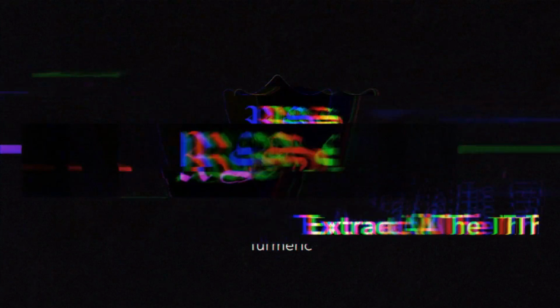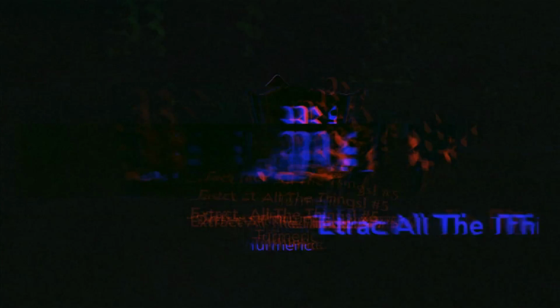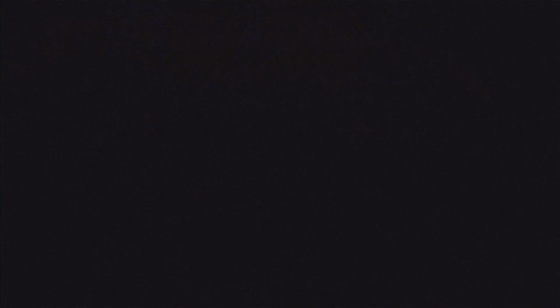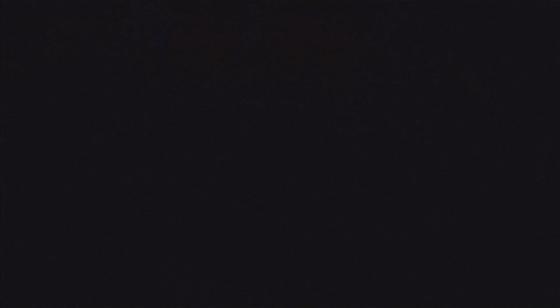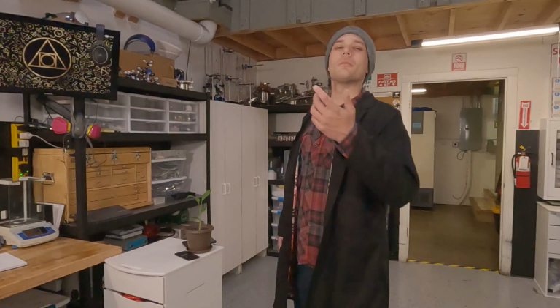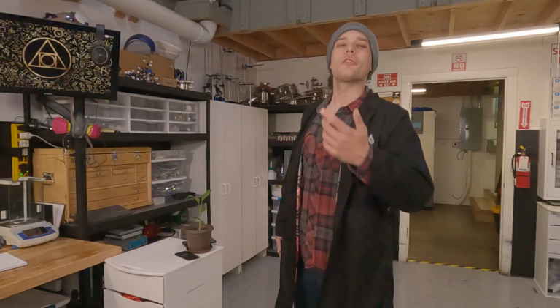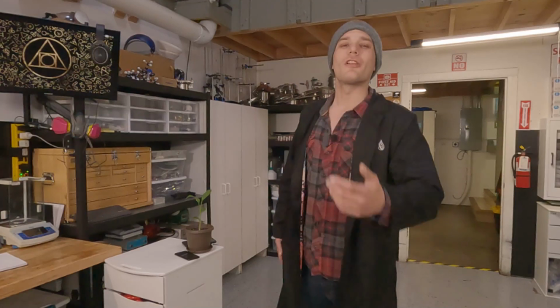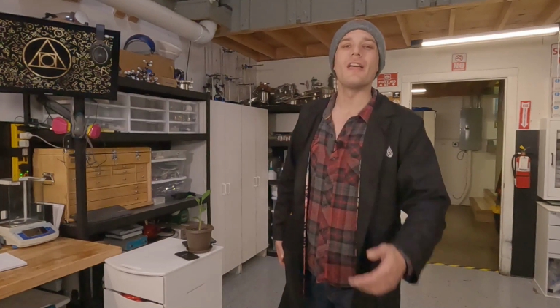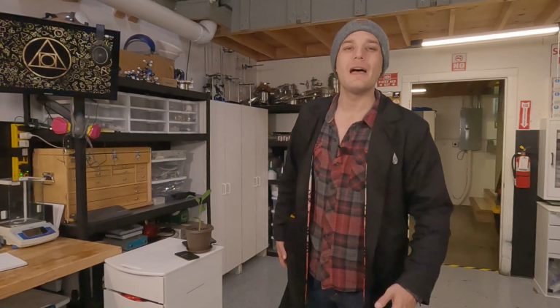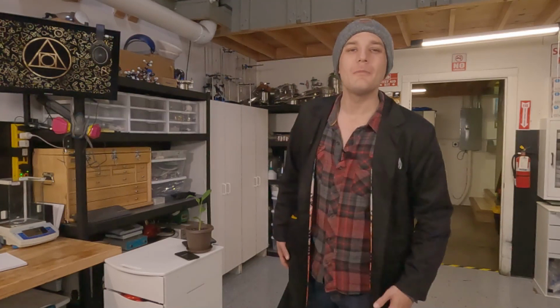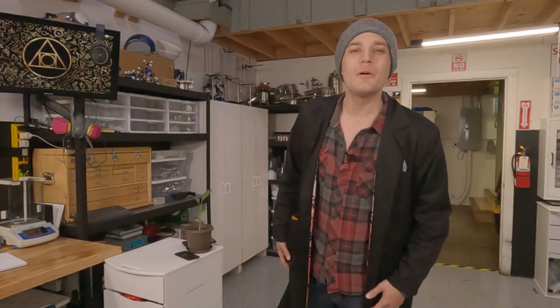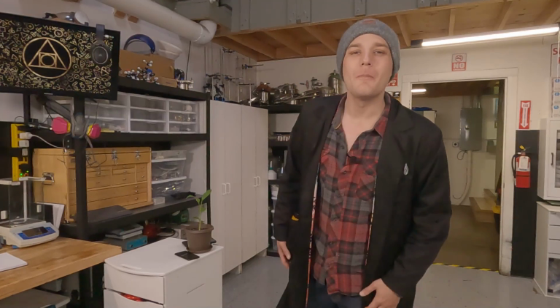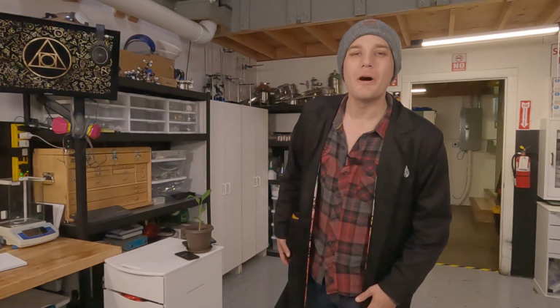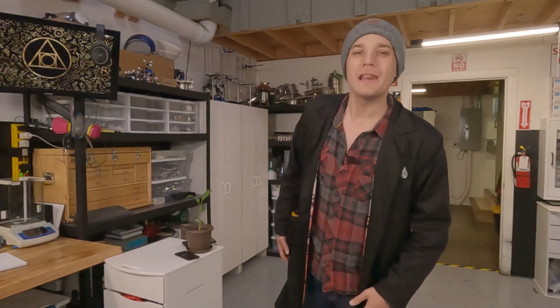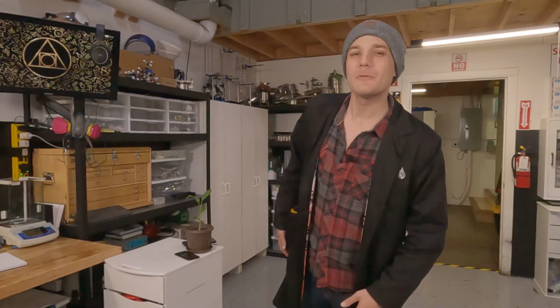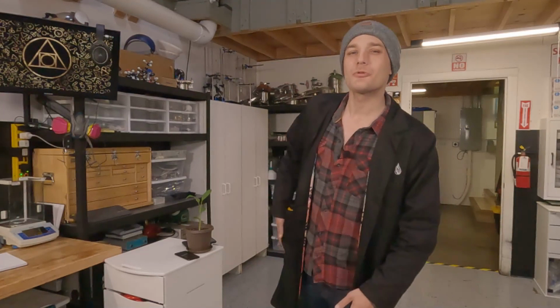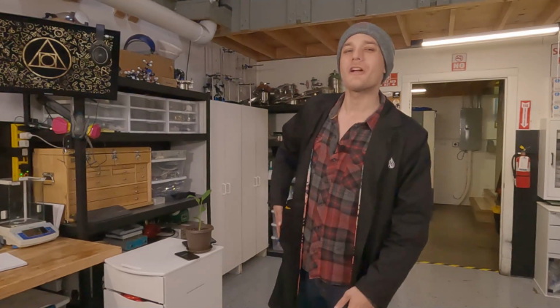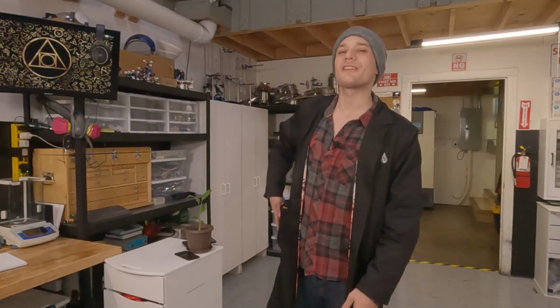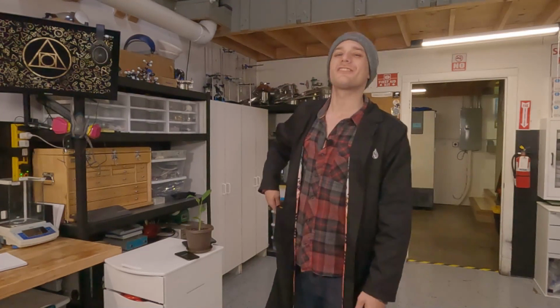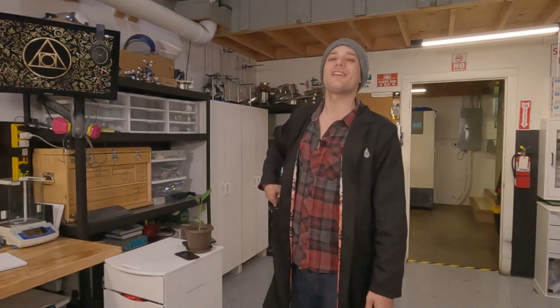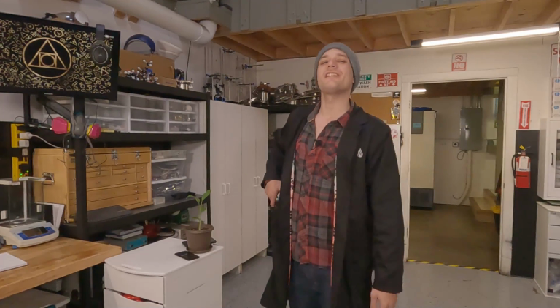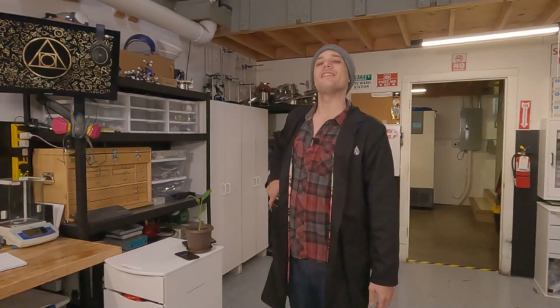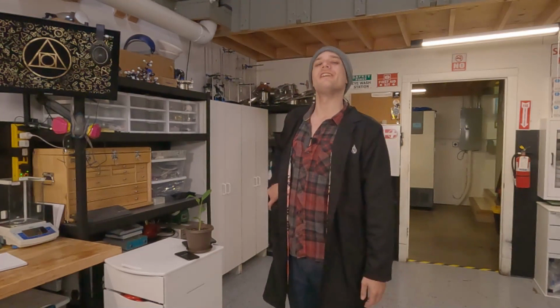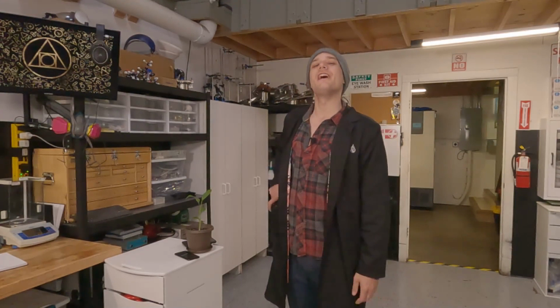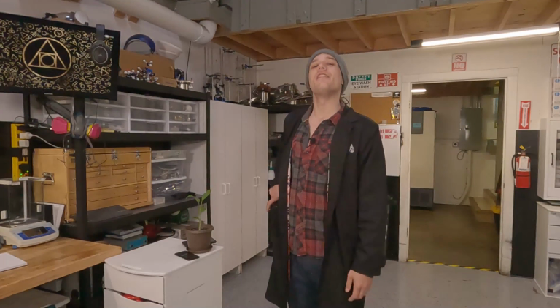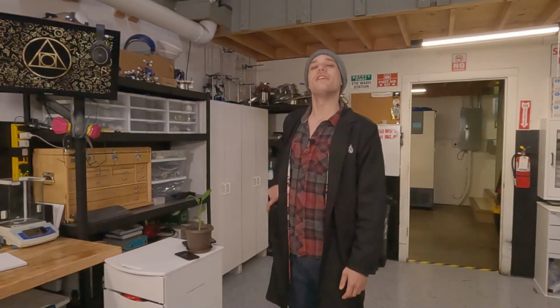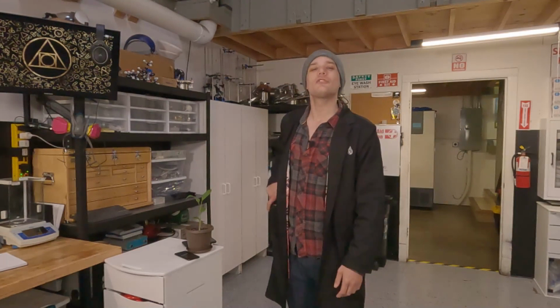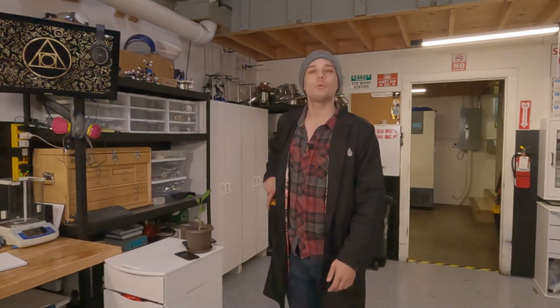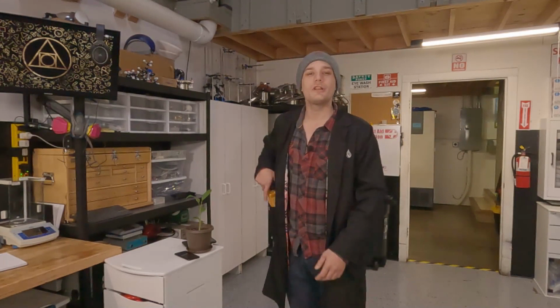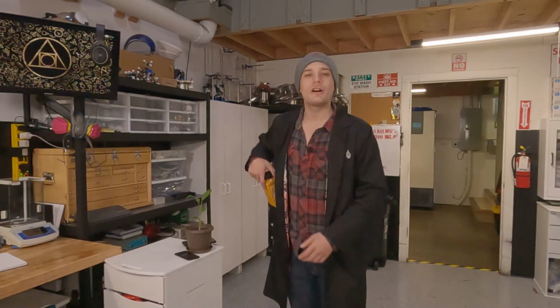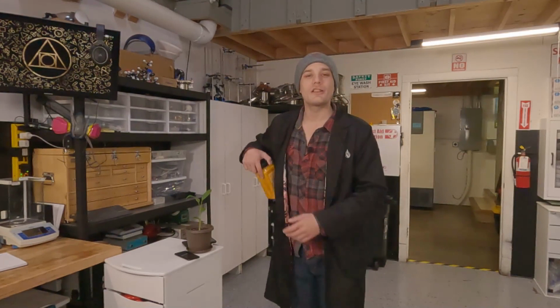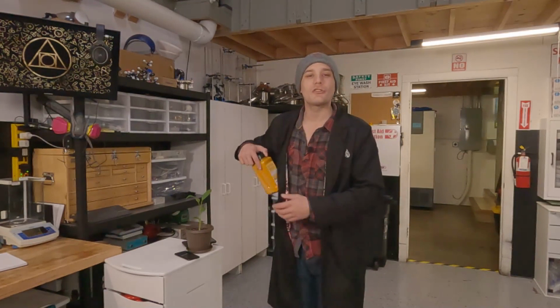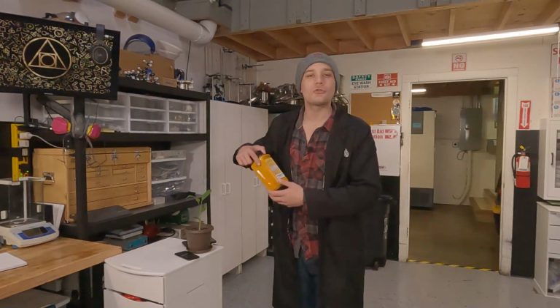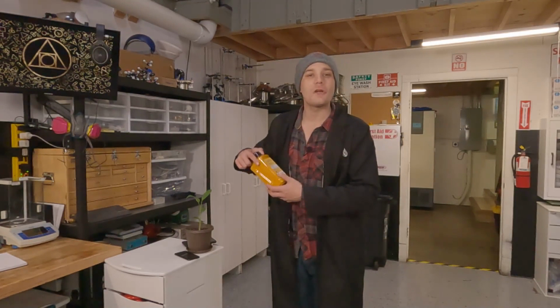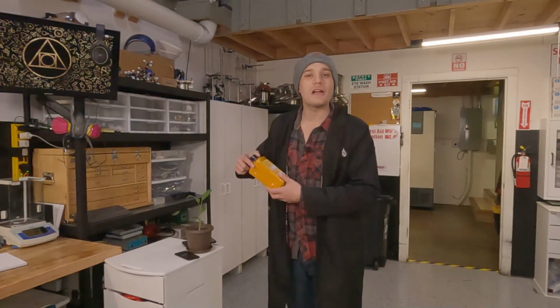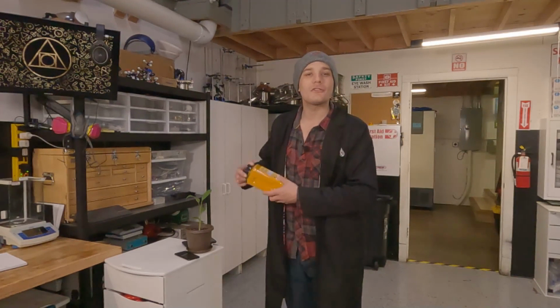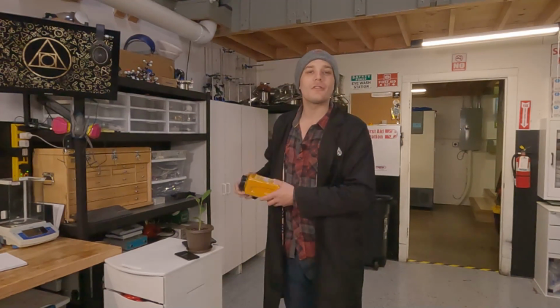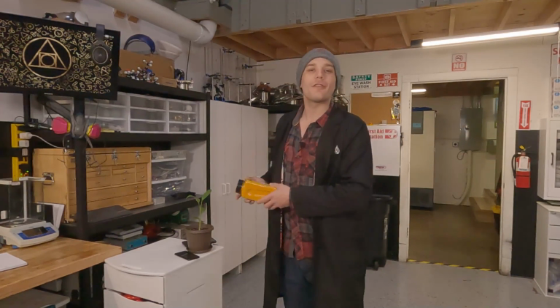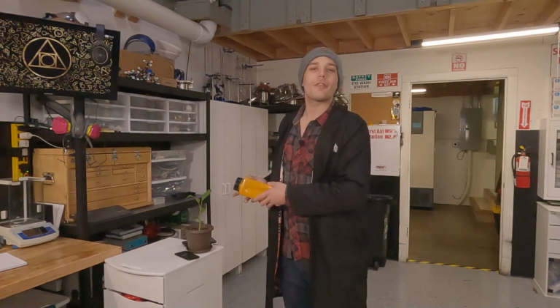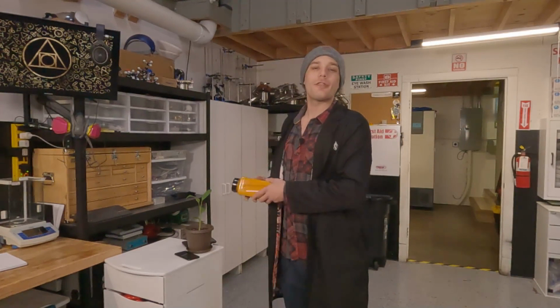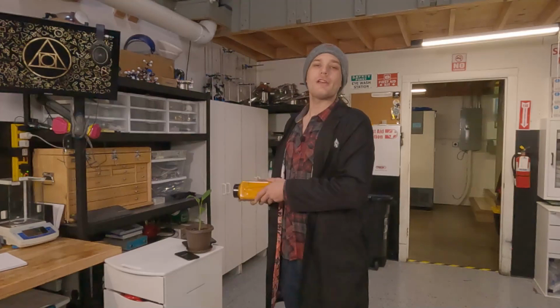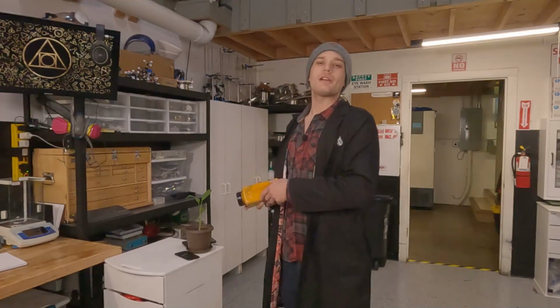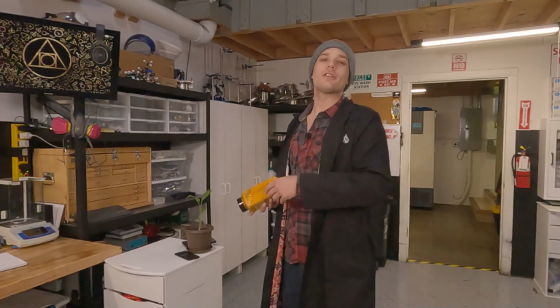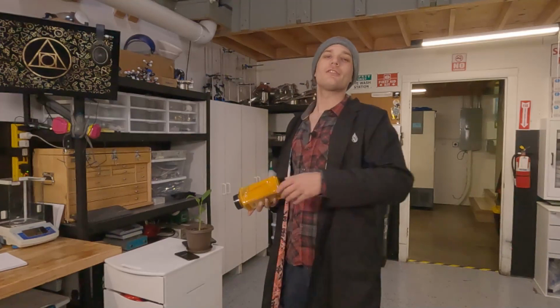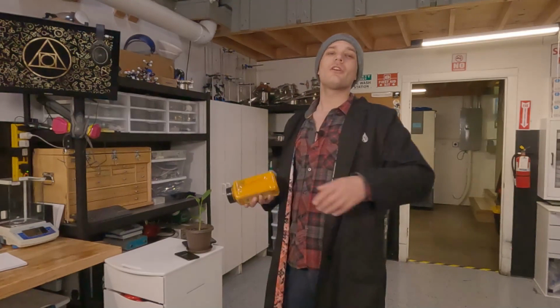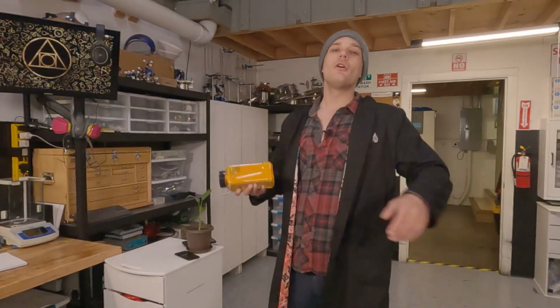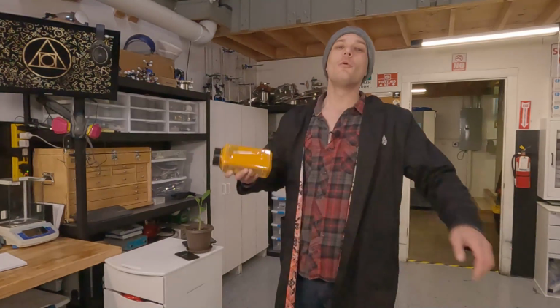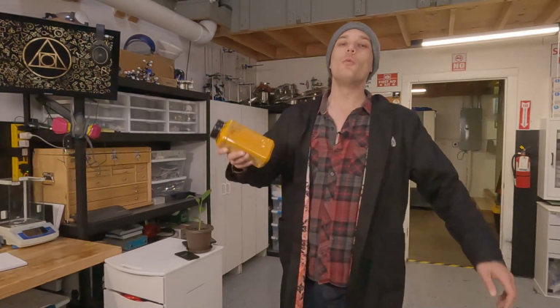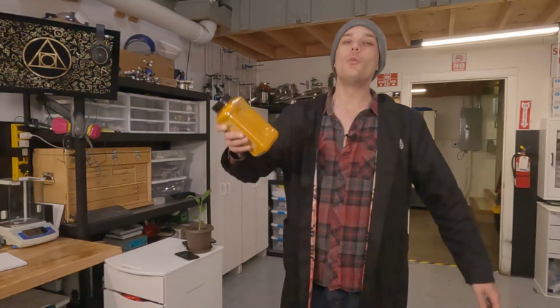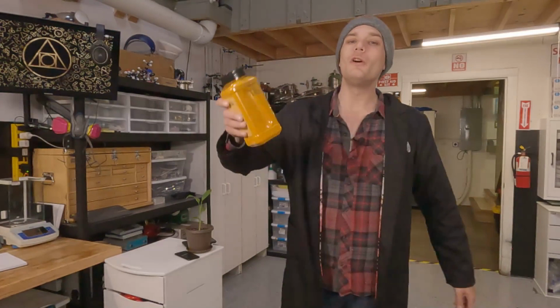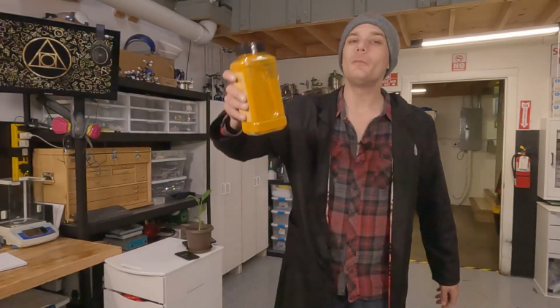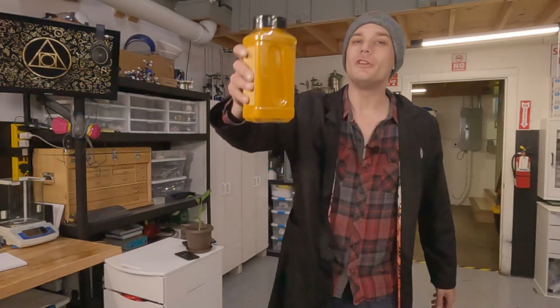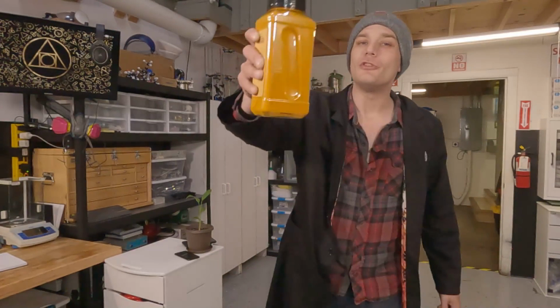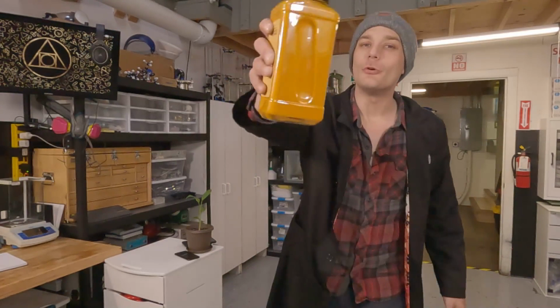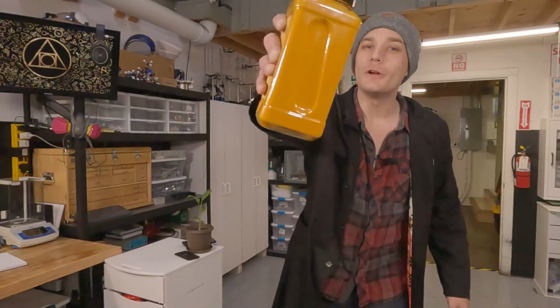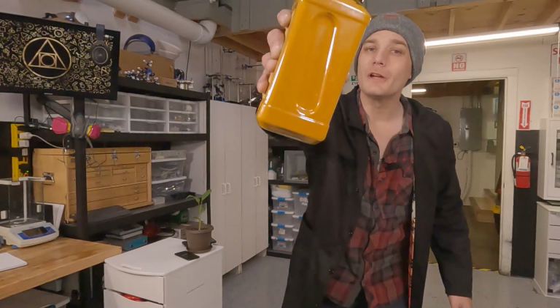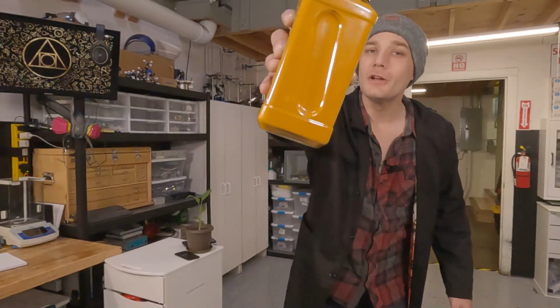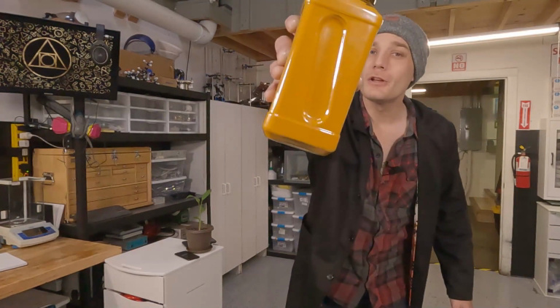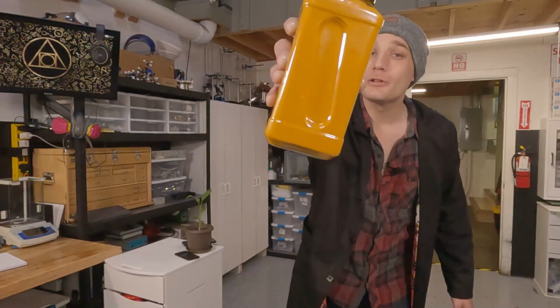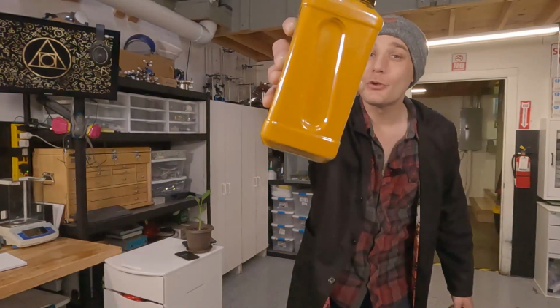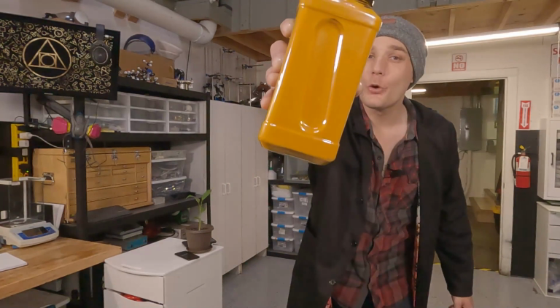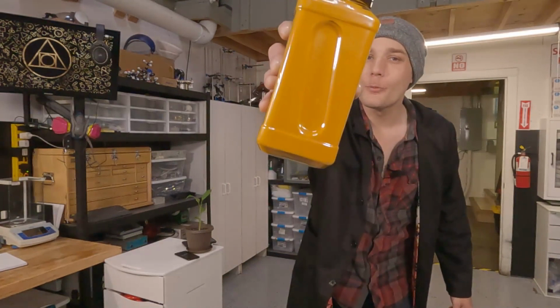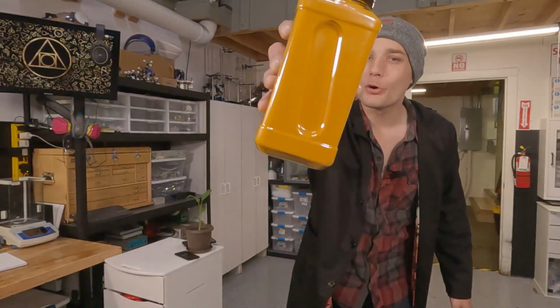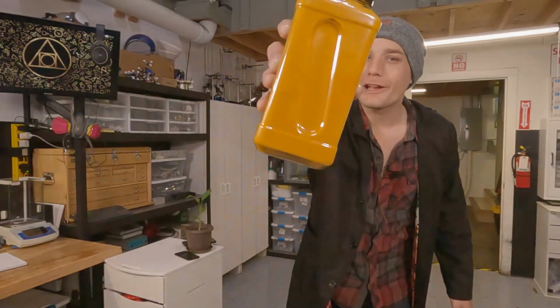Welcome to The Lab. My name is Rocksteady and this week on Extract All The Things, we'll be doing turmeric.